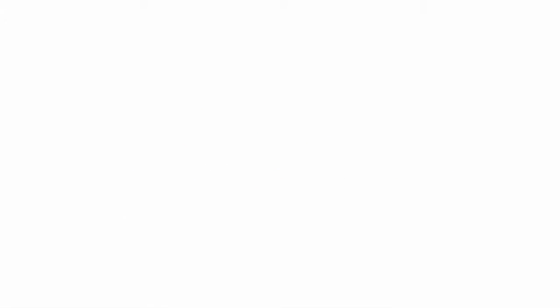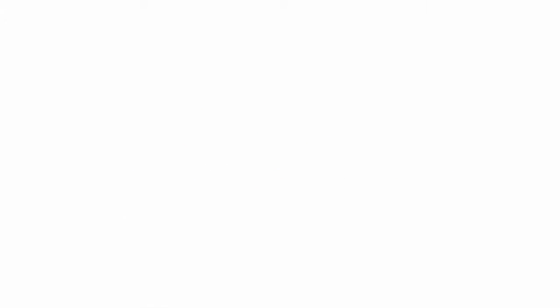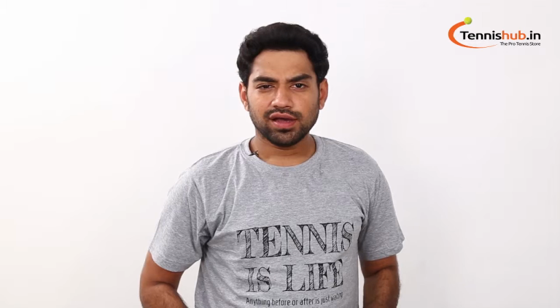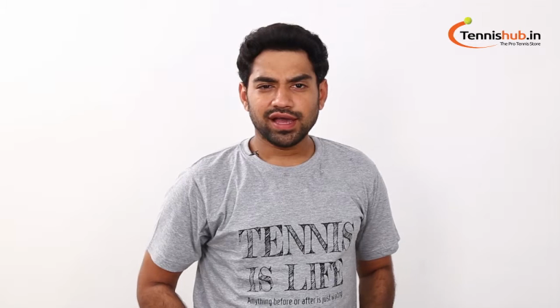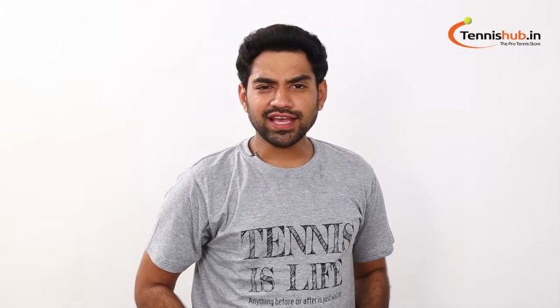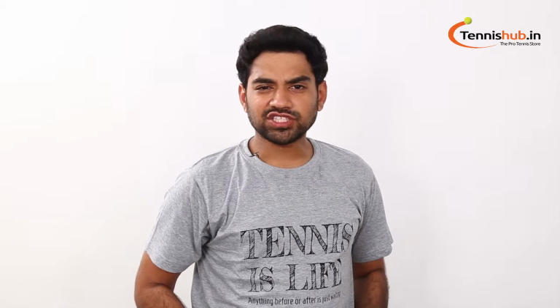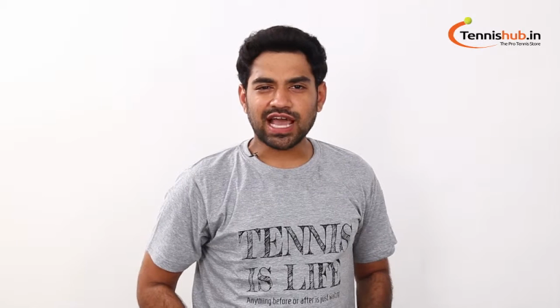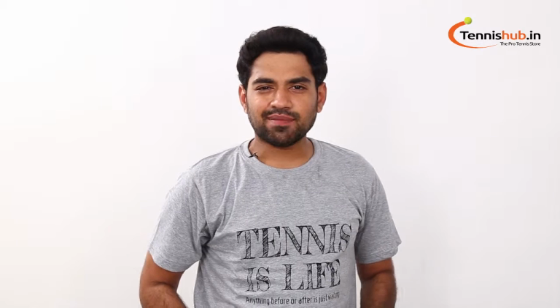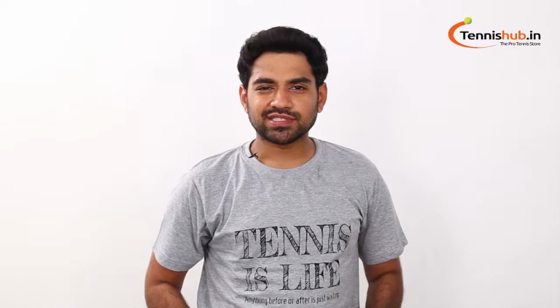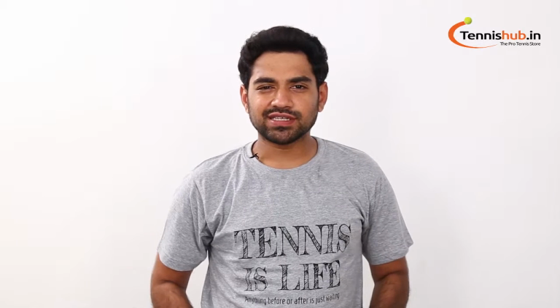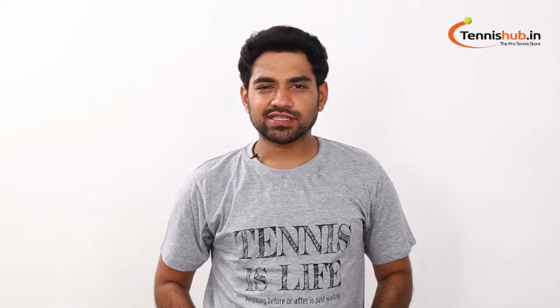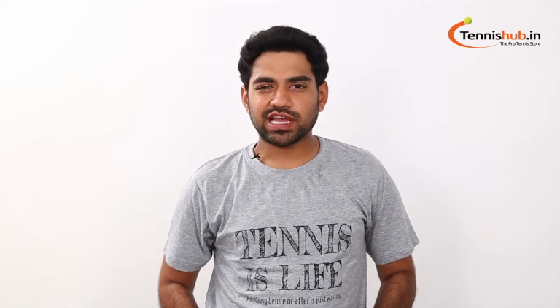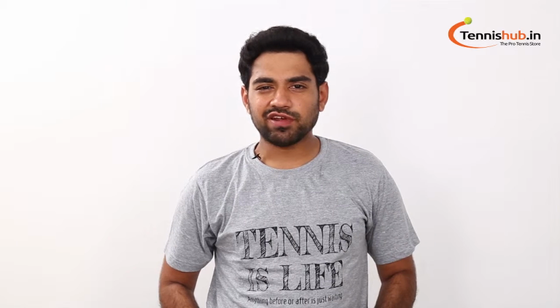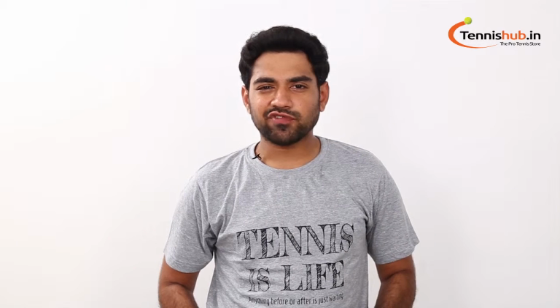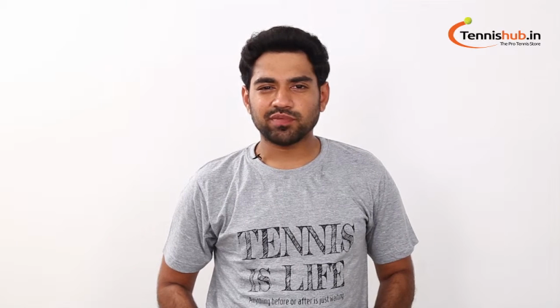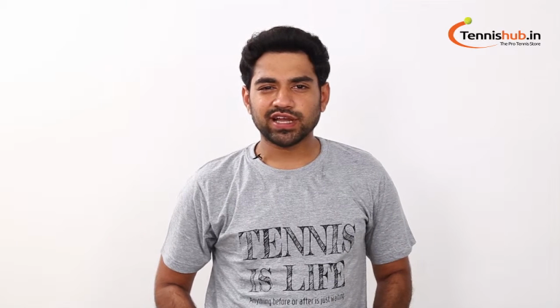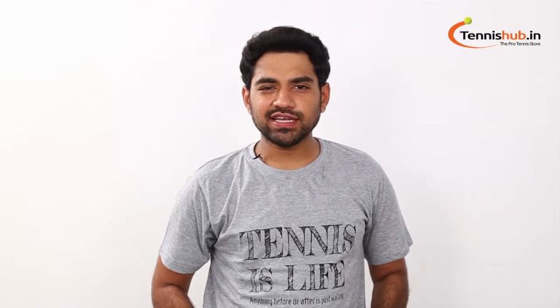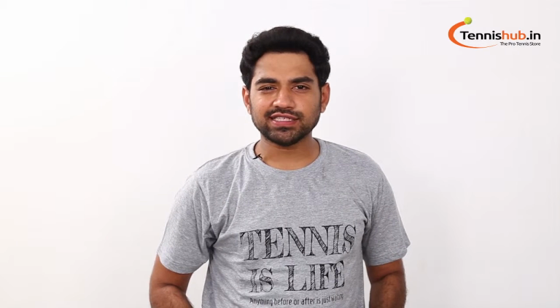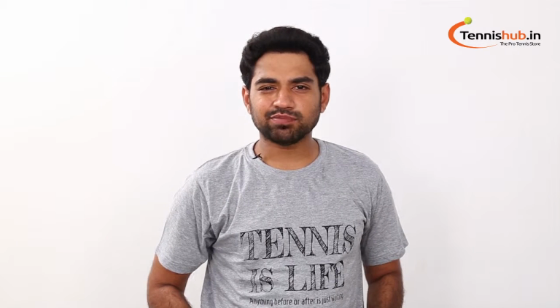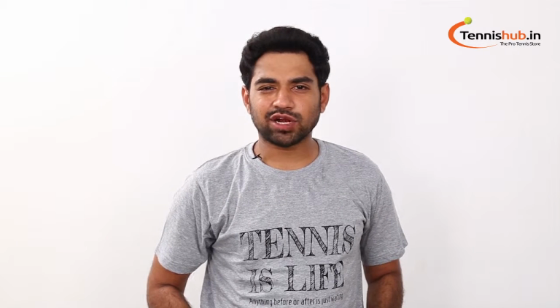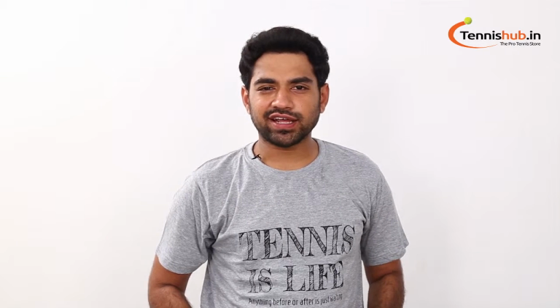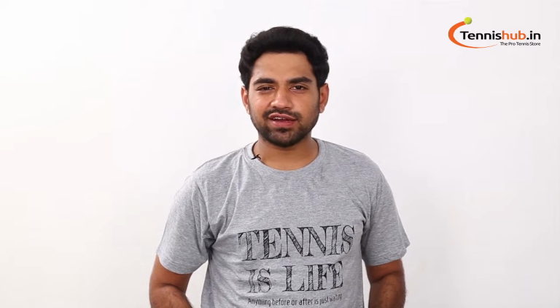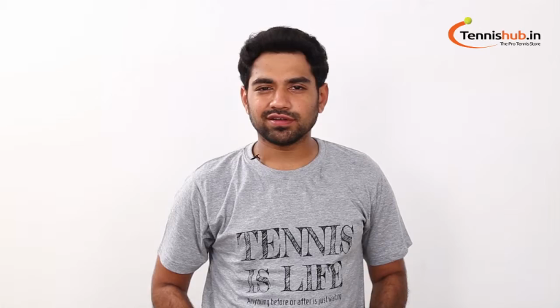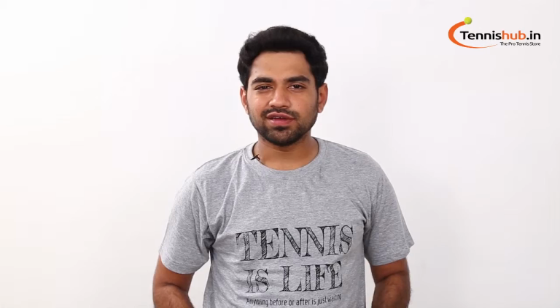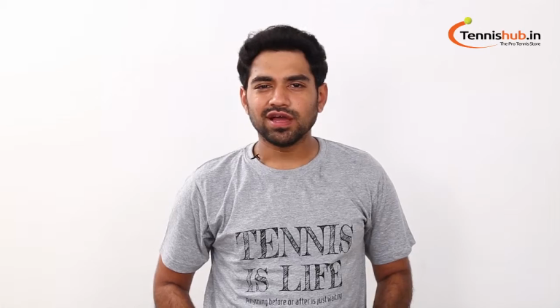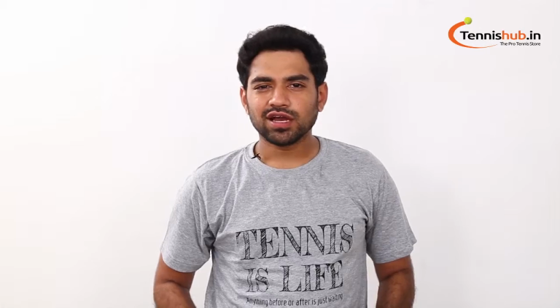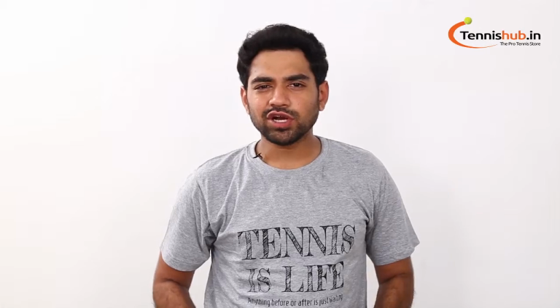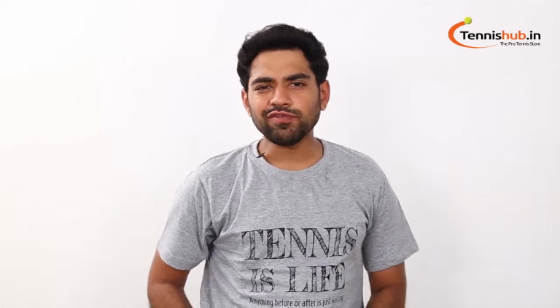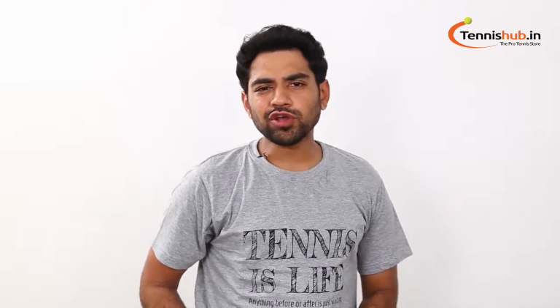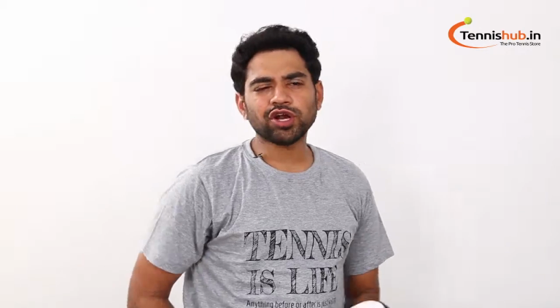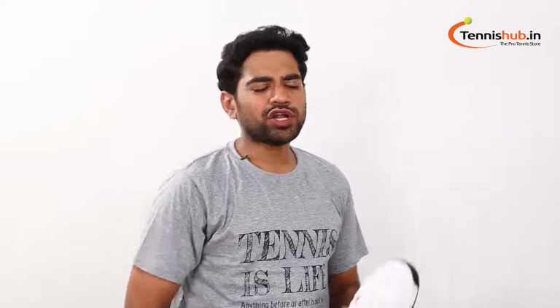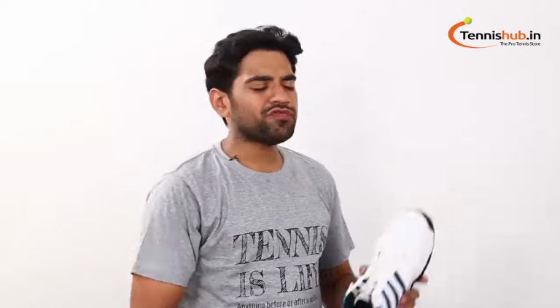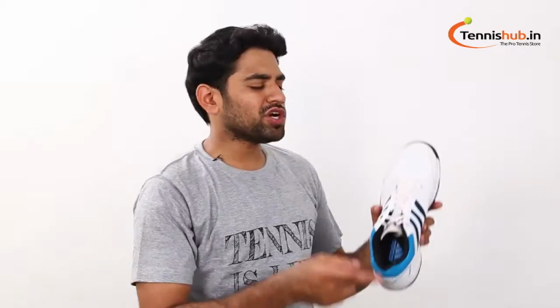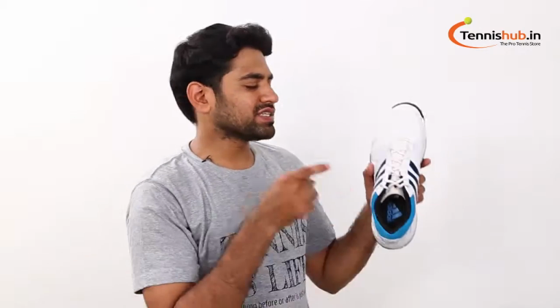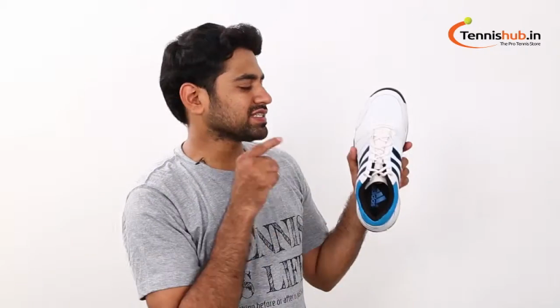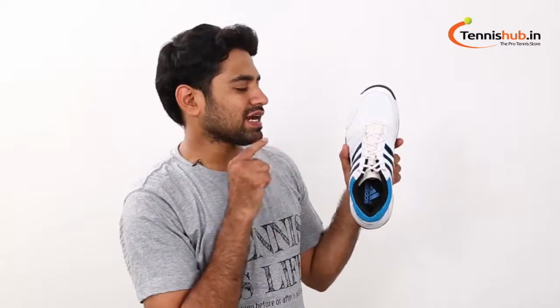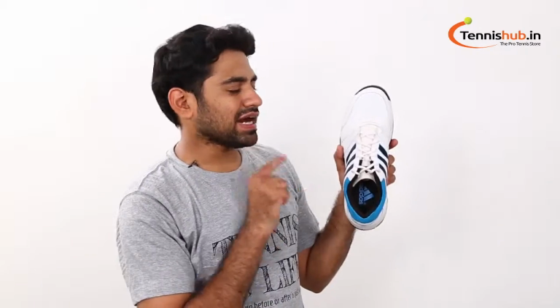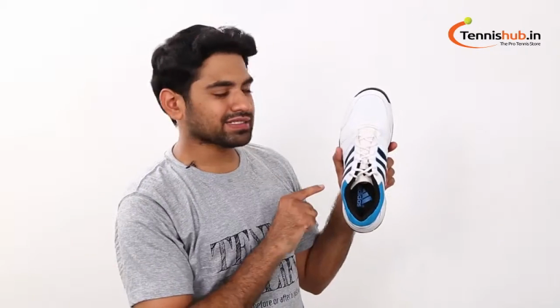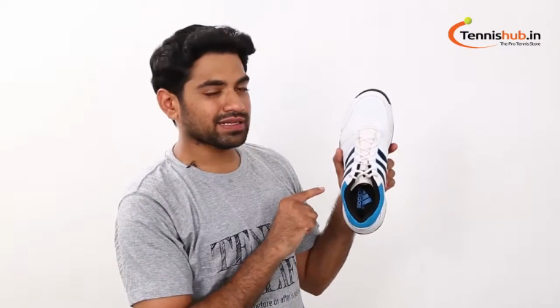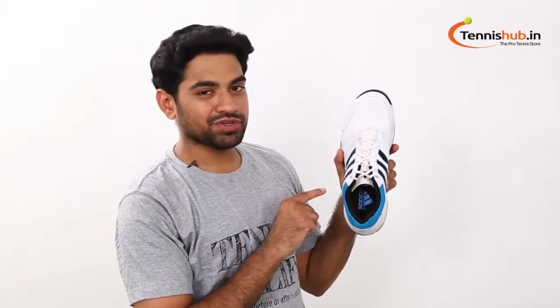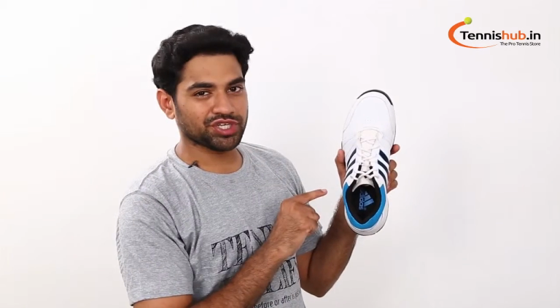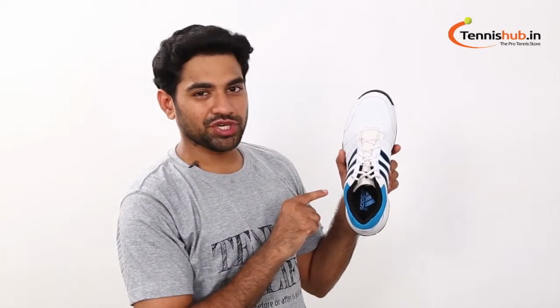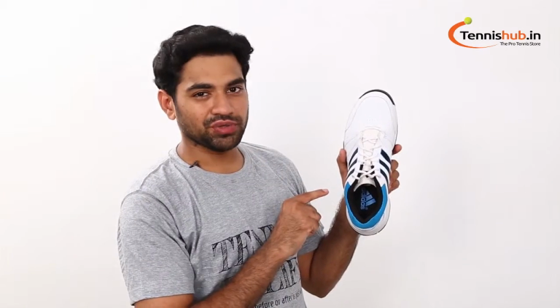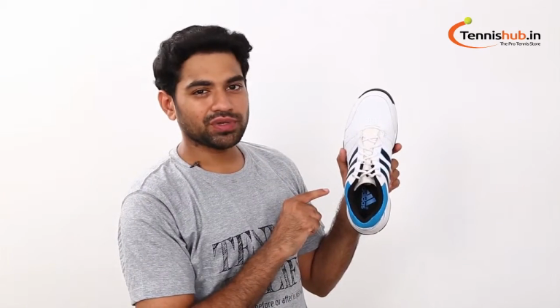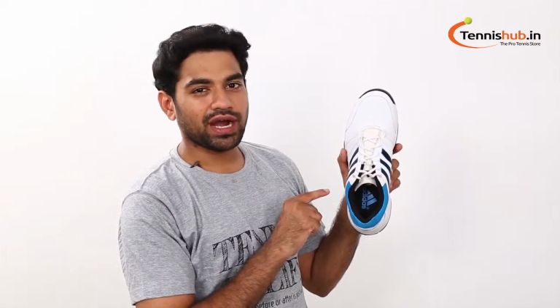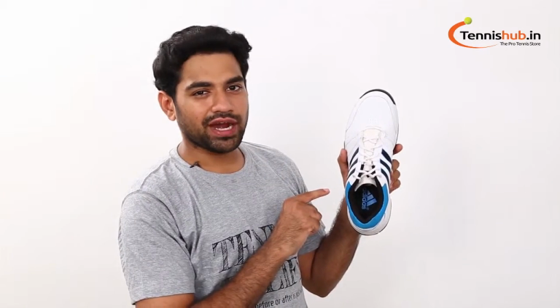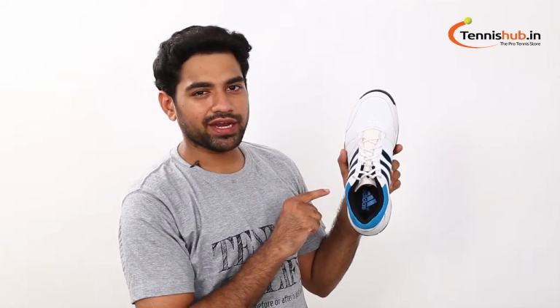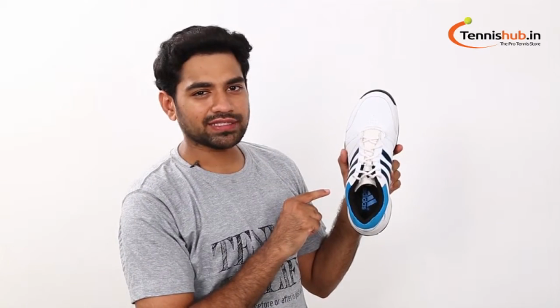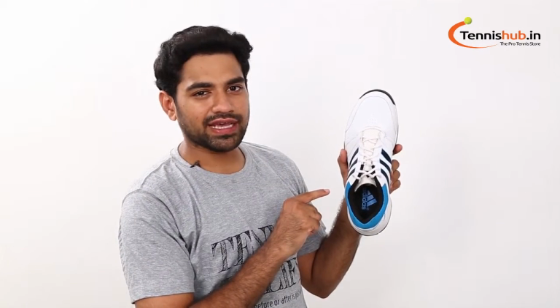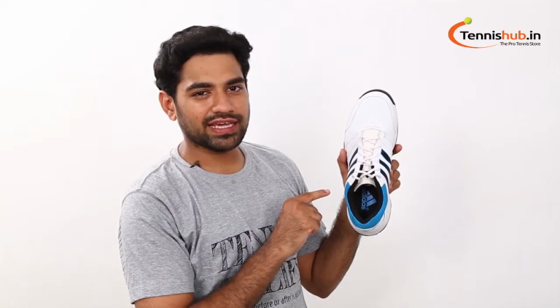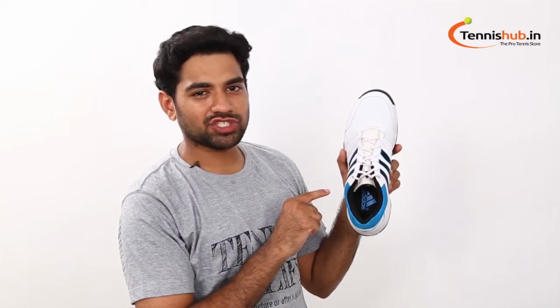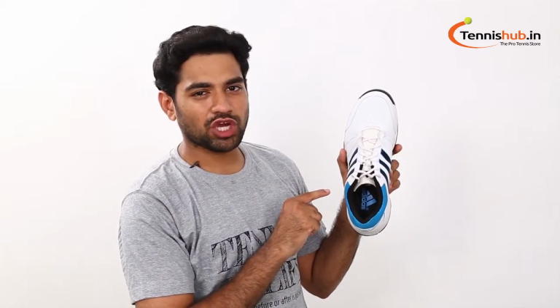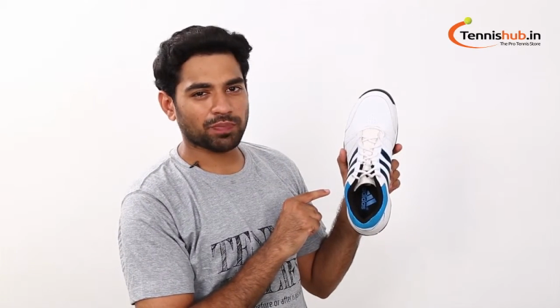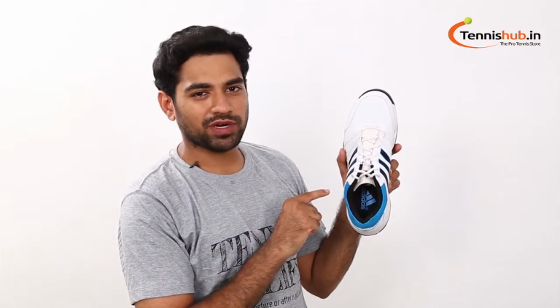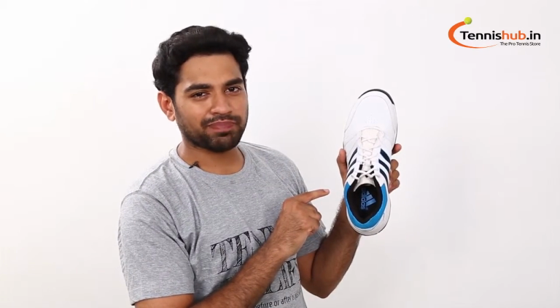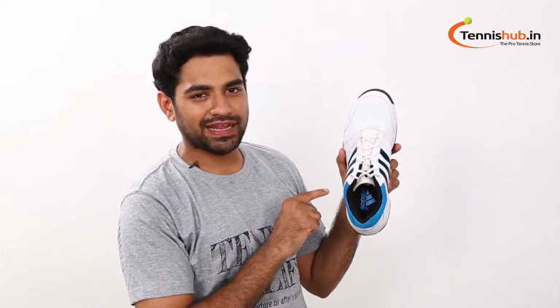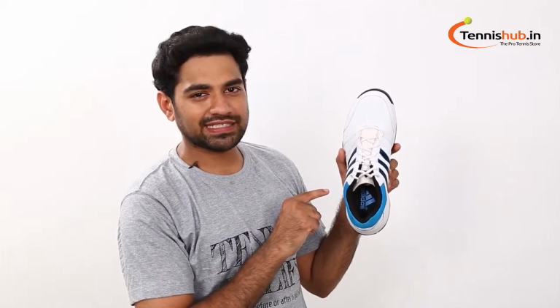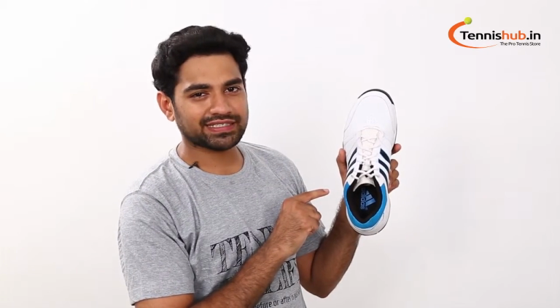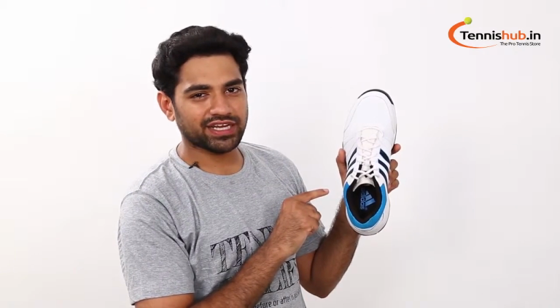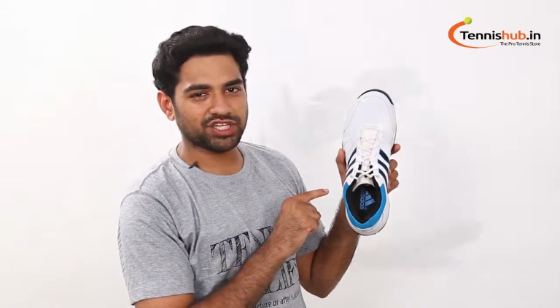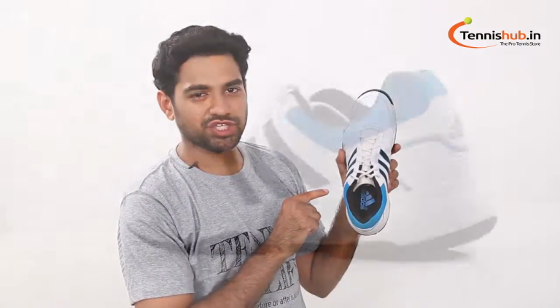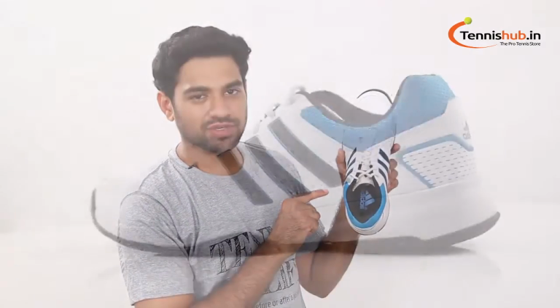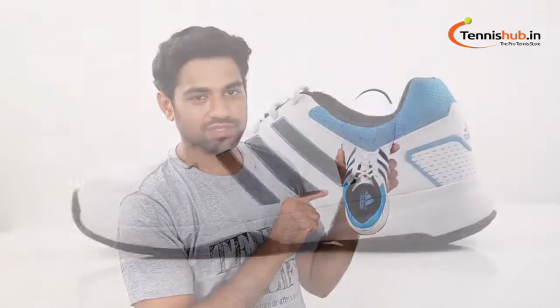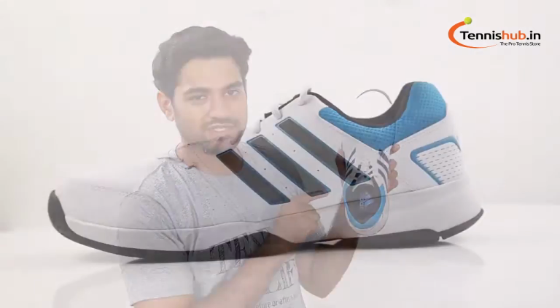Hey Champs! This is David from TennisUp.in. Today we are going to review this awesome shoe — the Adidas Ace Chopper Men's Tennis Shoes.